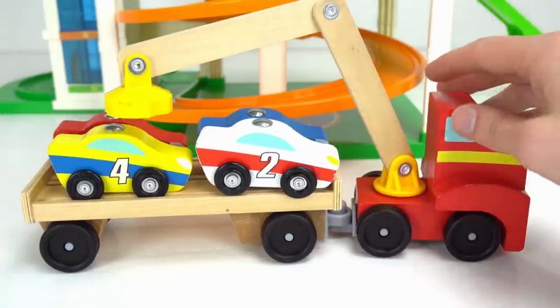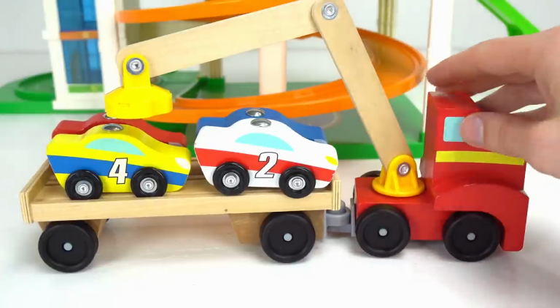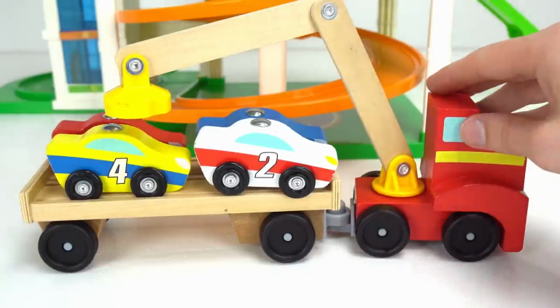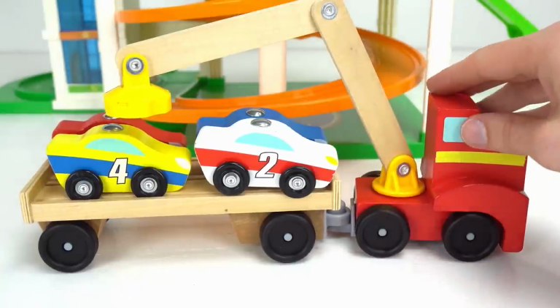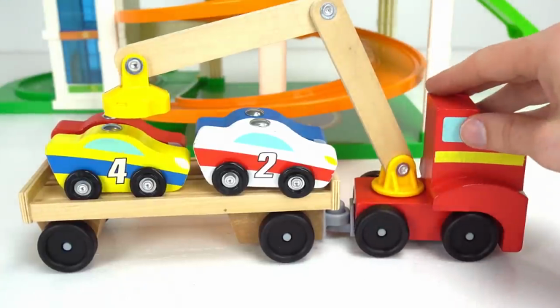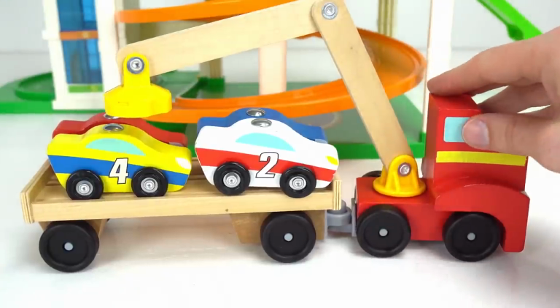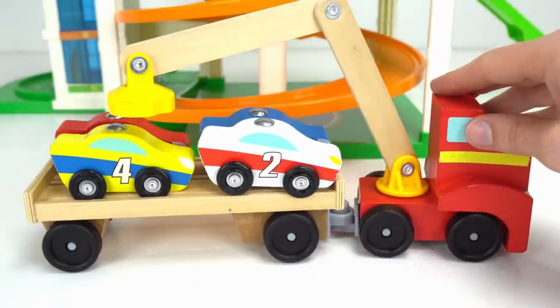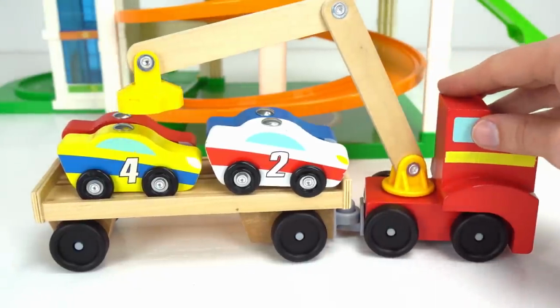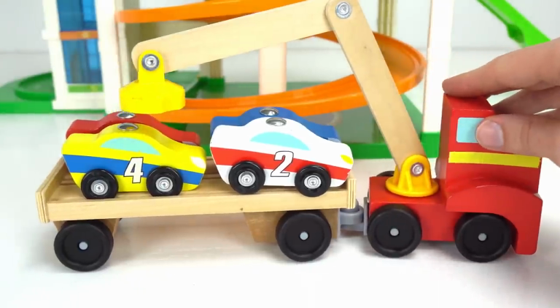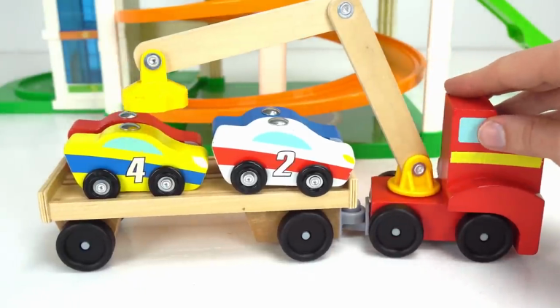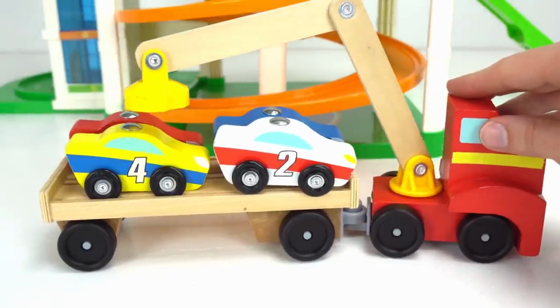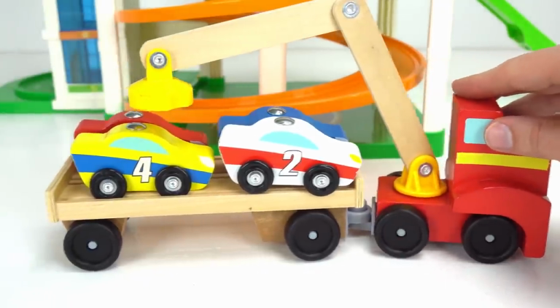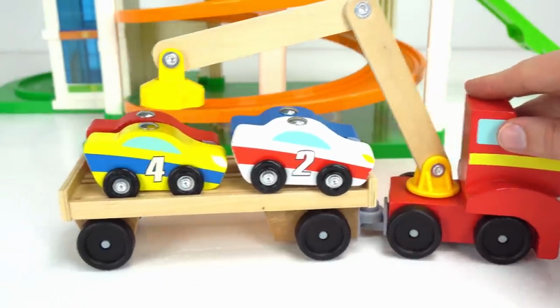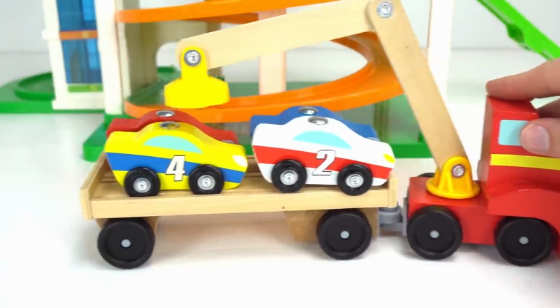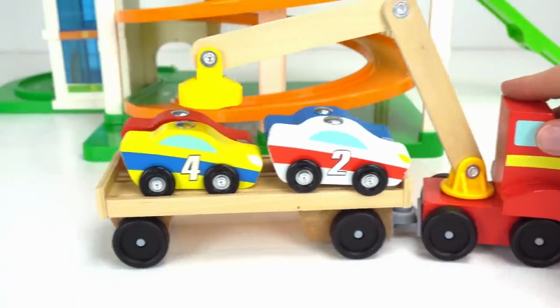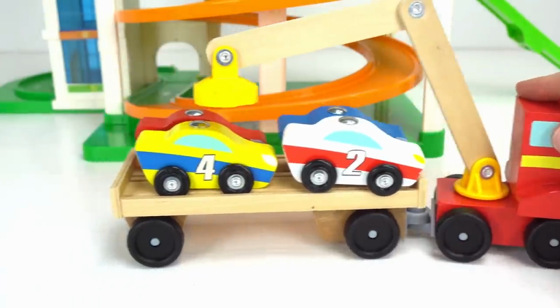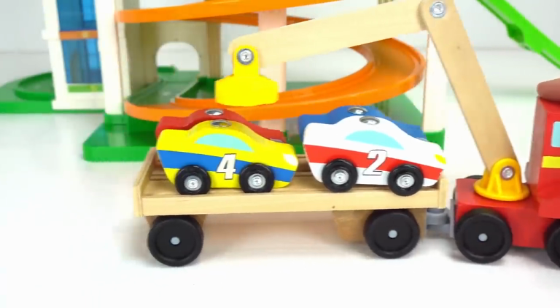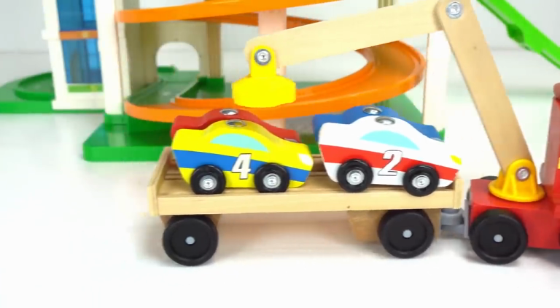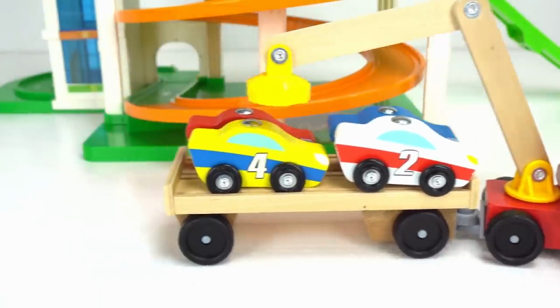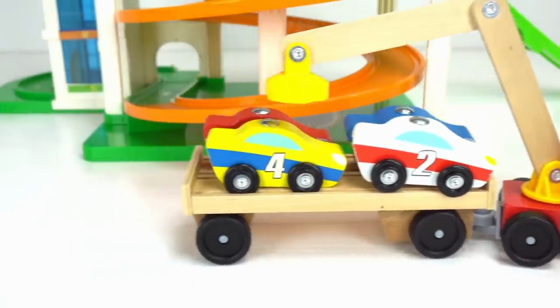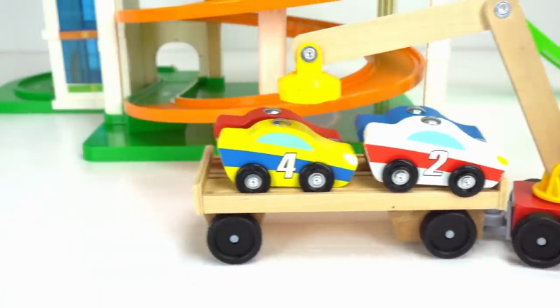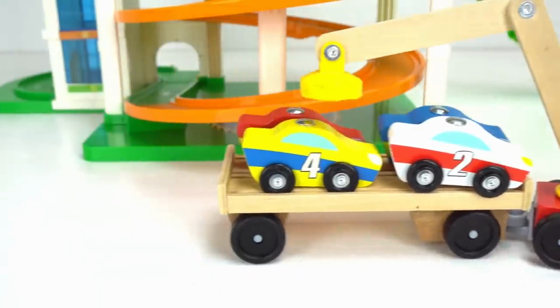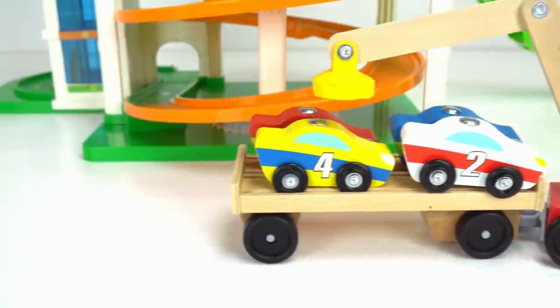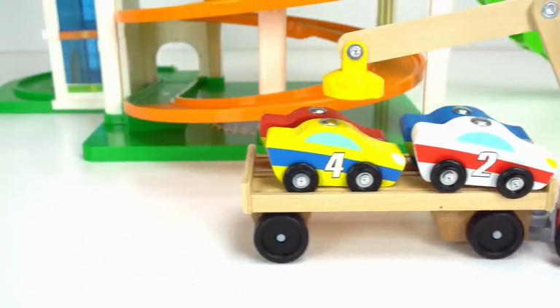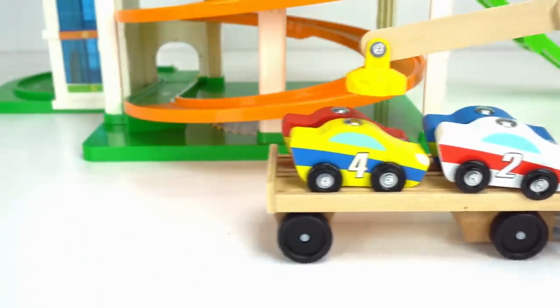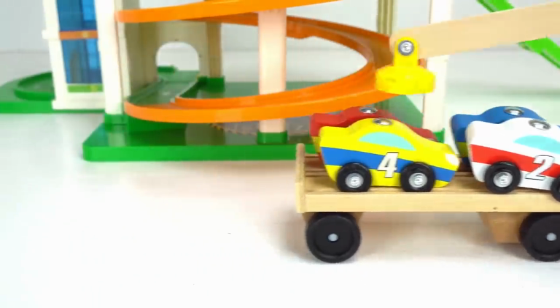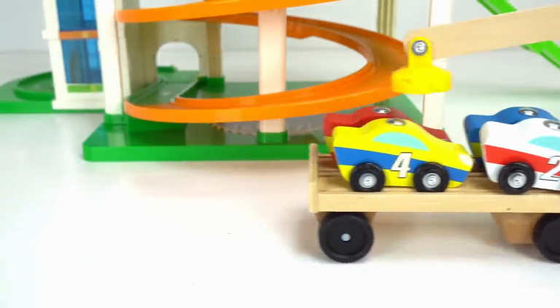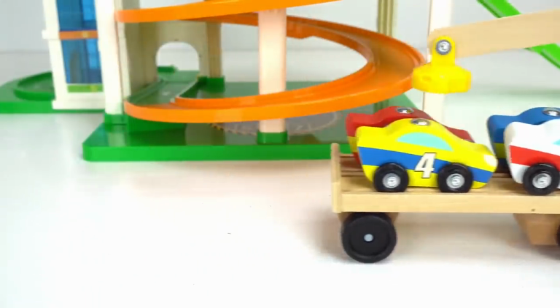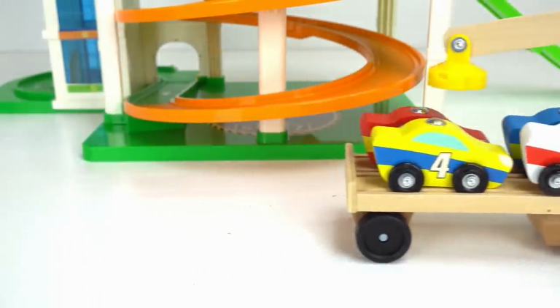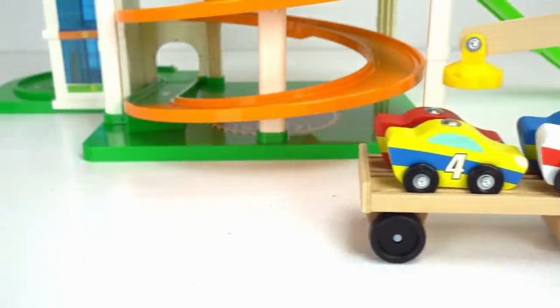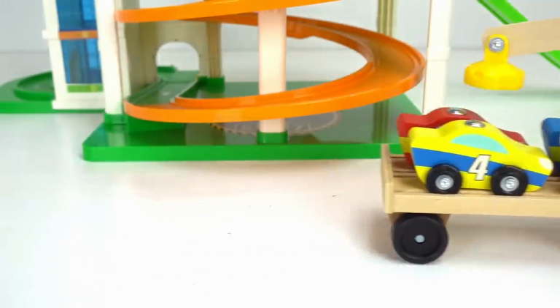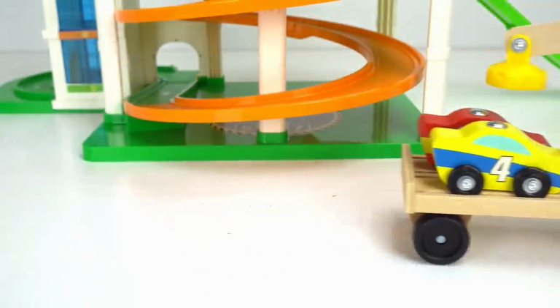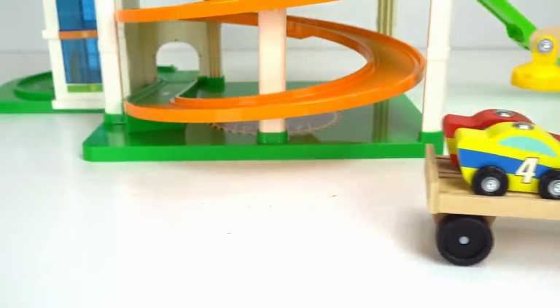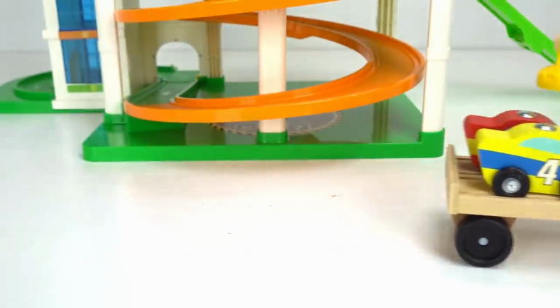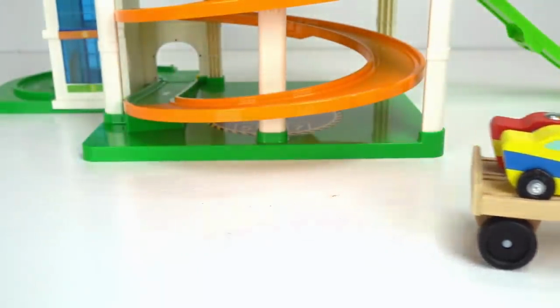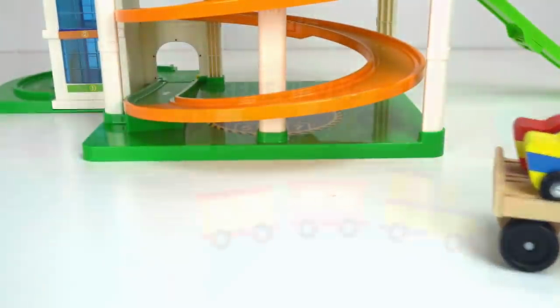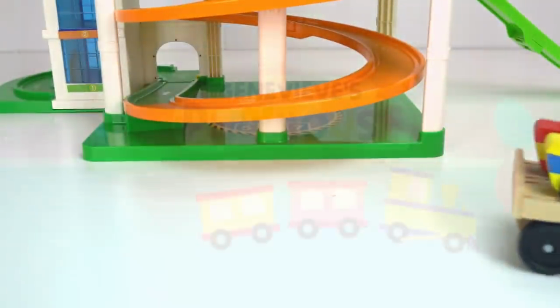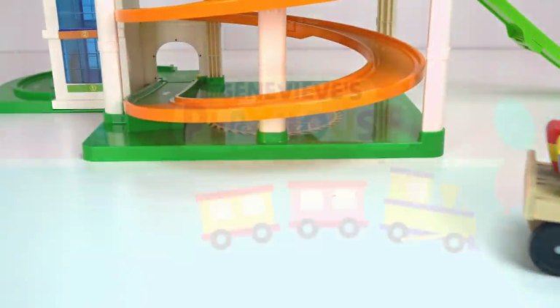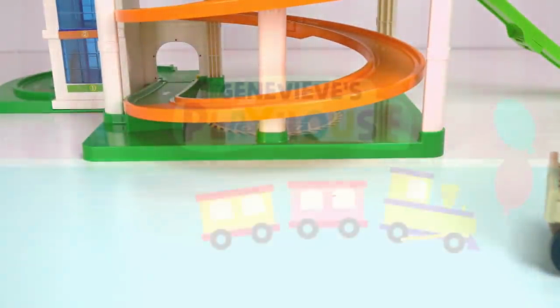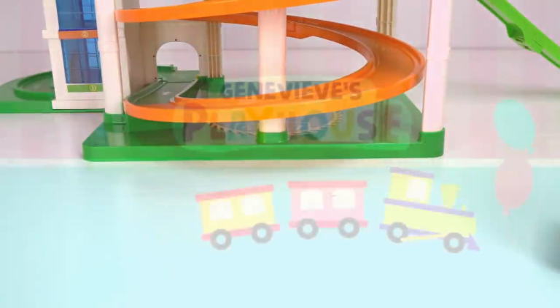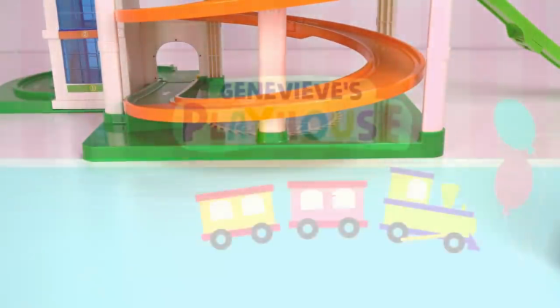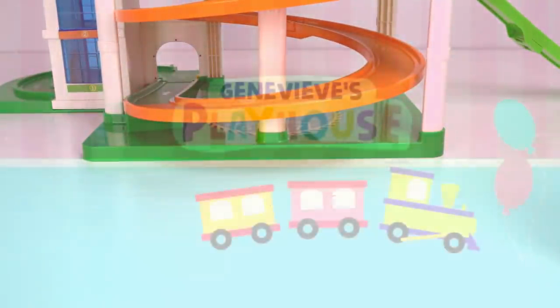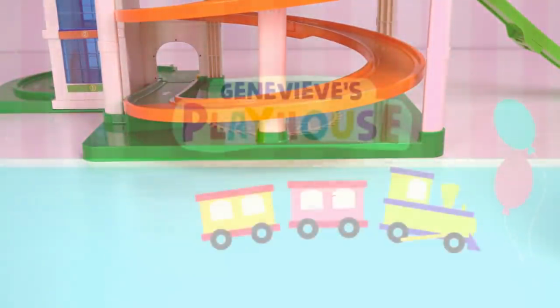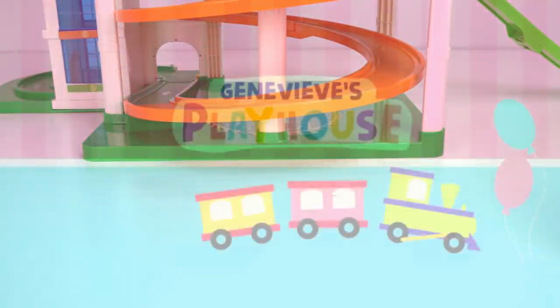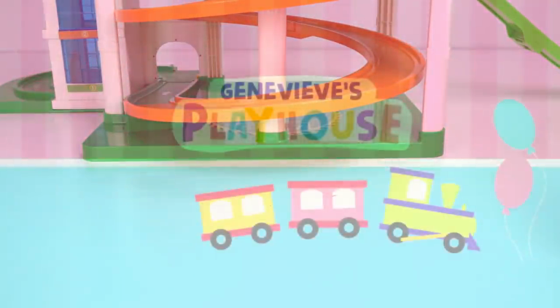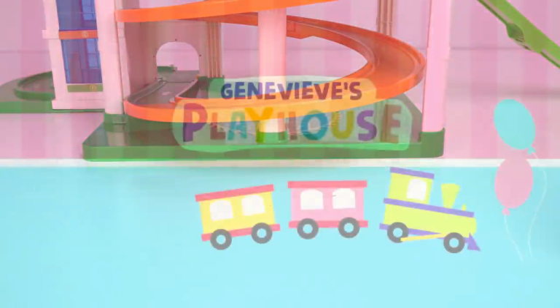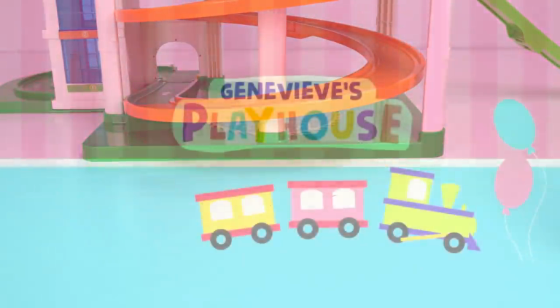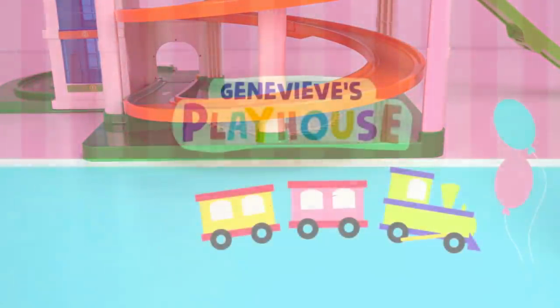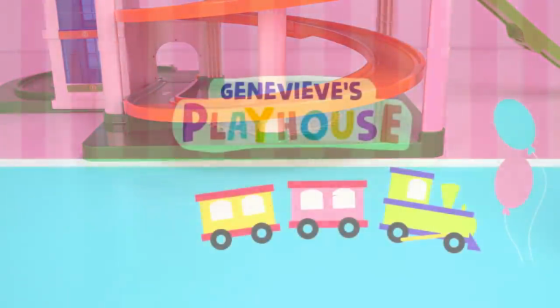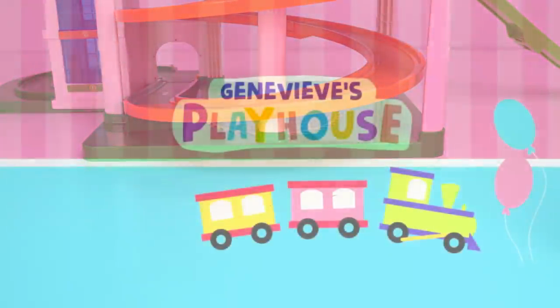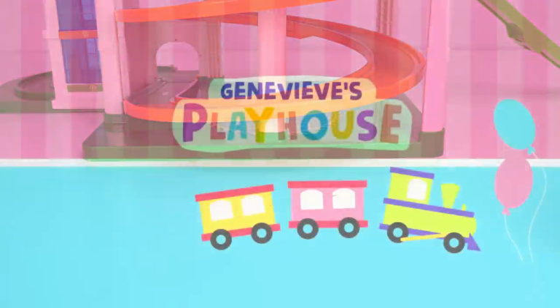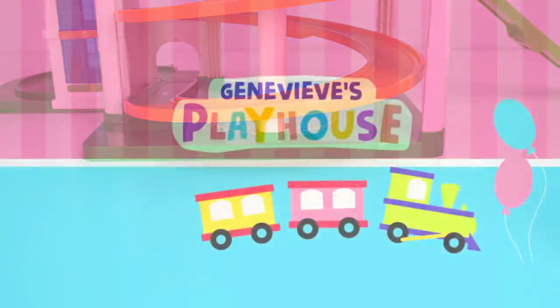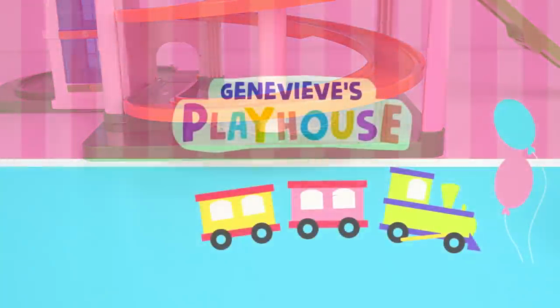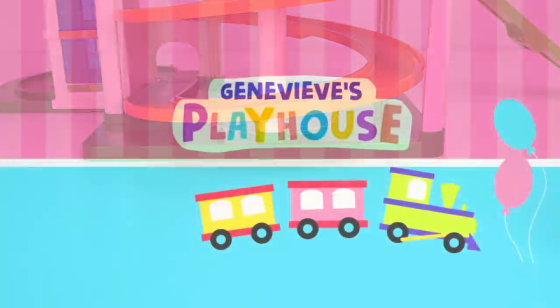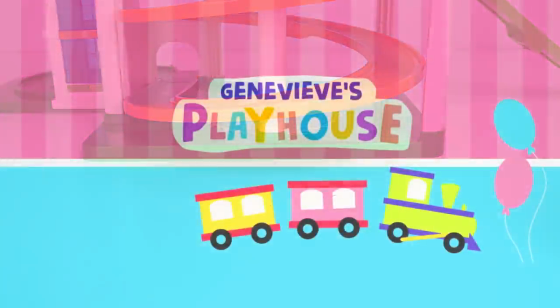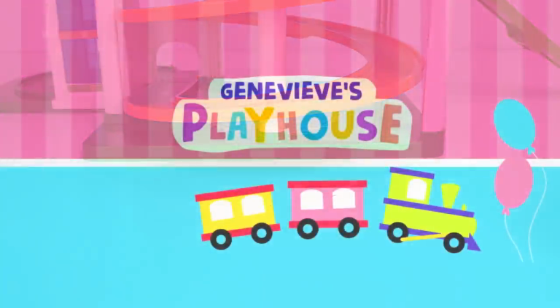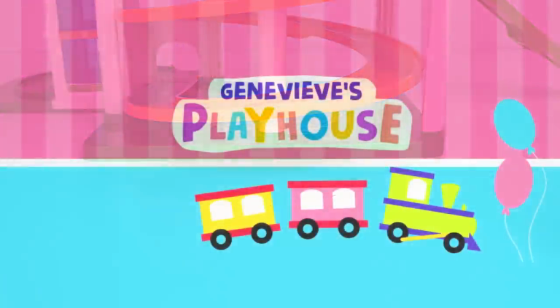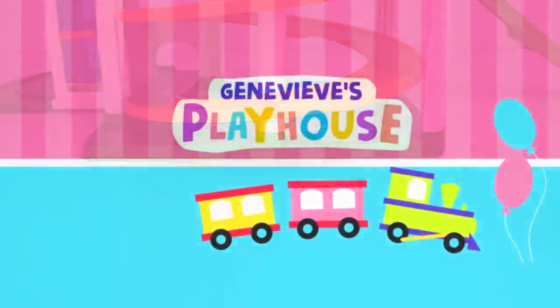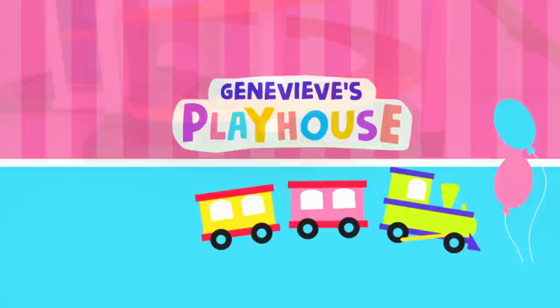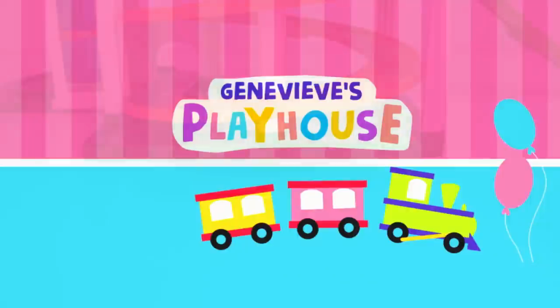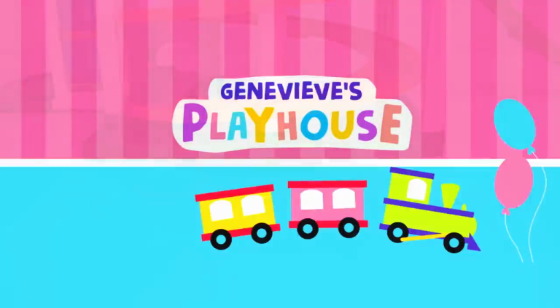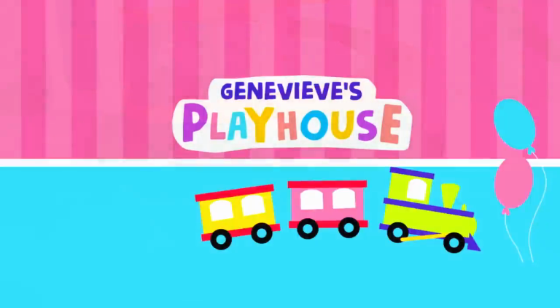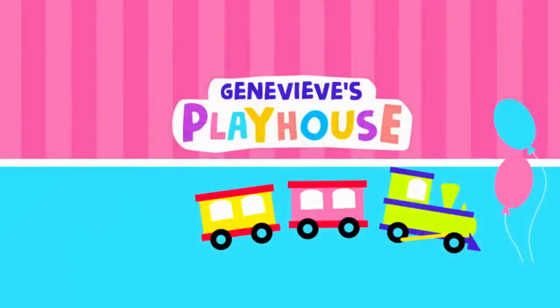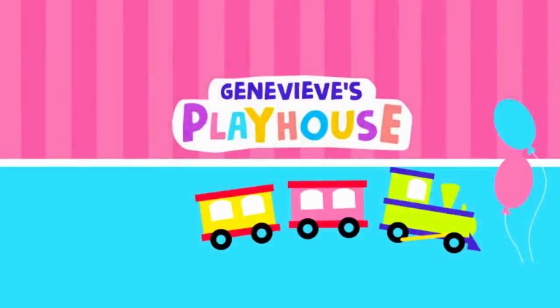I hope you guys enjoyed the video. If you liked it, make sure you give it a big thumbs up. And remember, you are awesome. It's Genevieve's Playhouse.